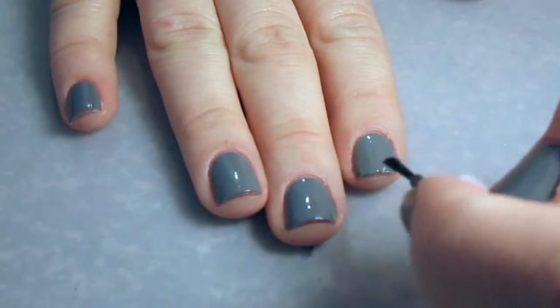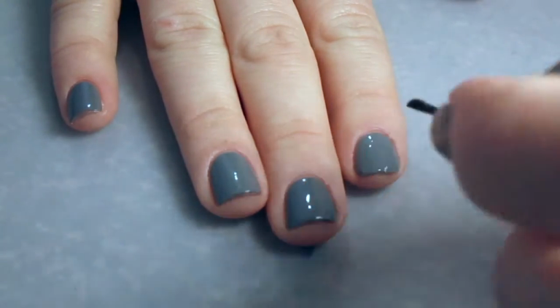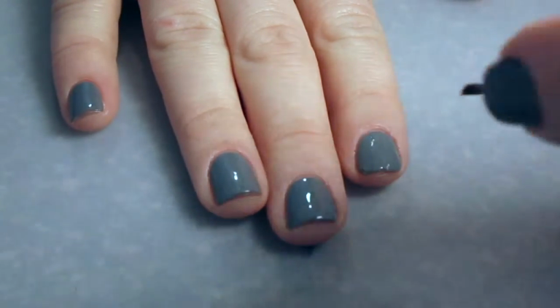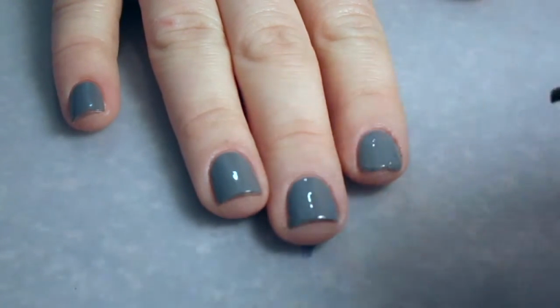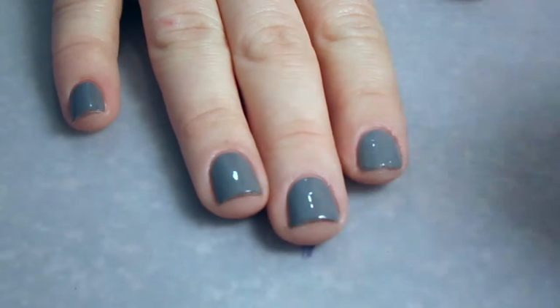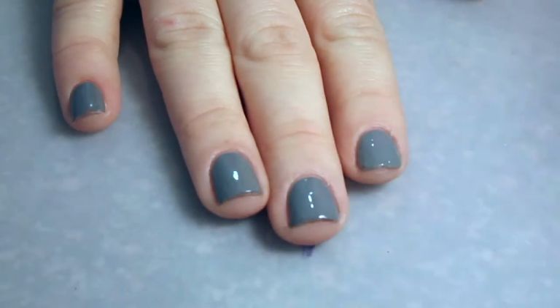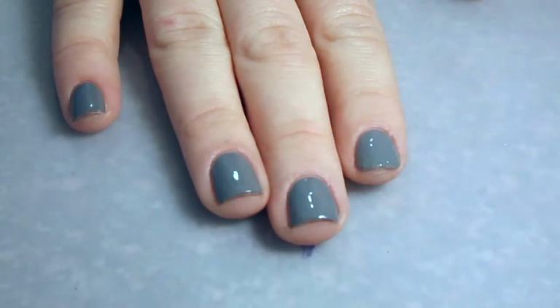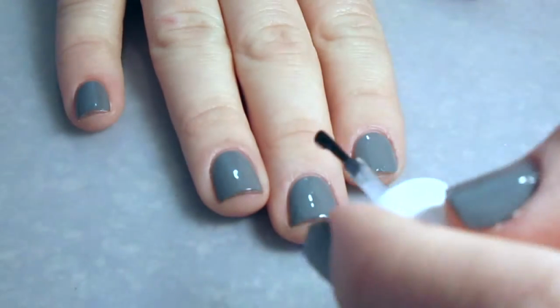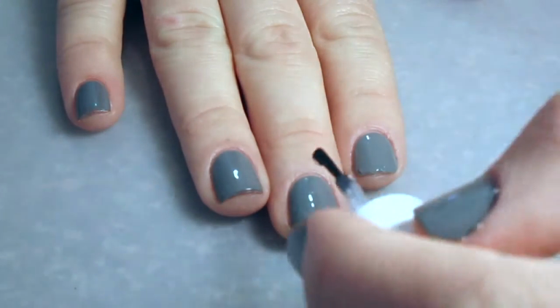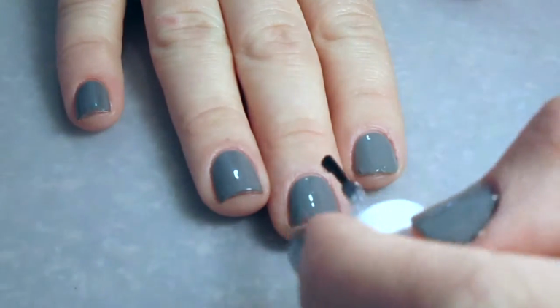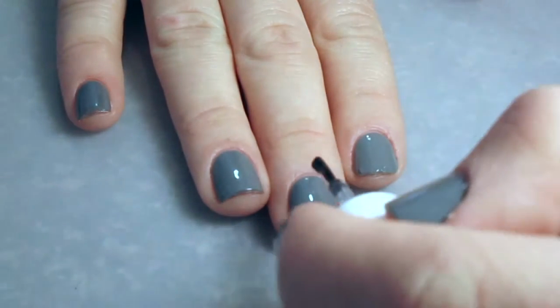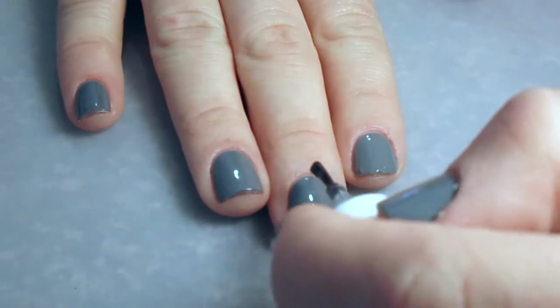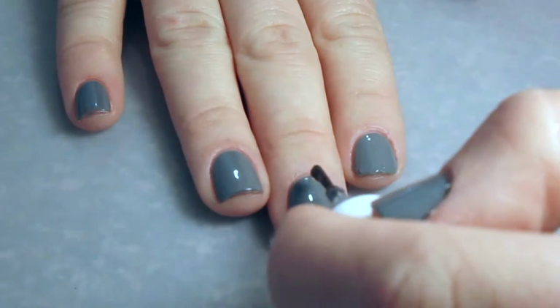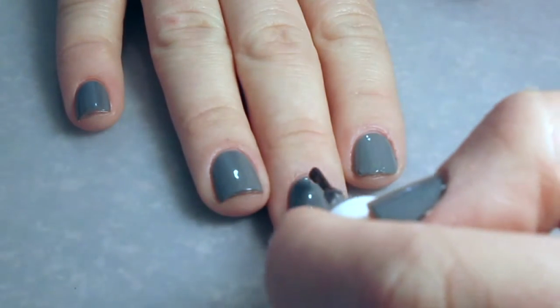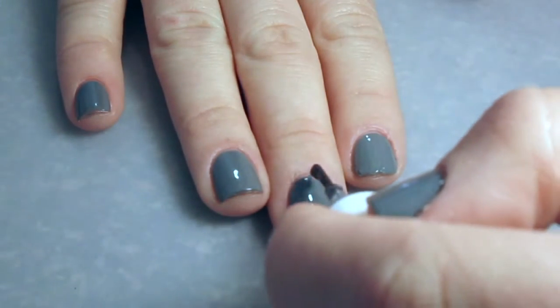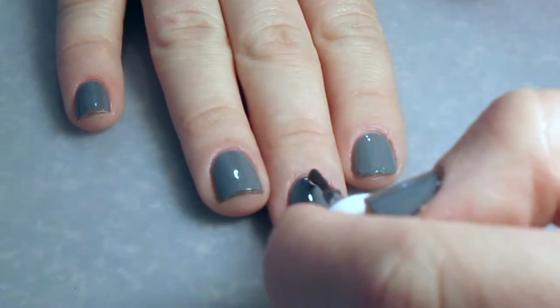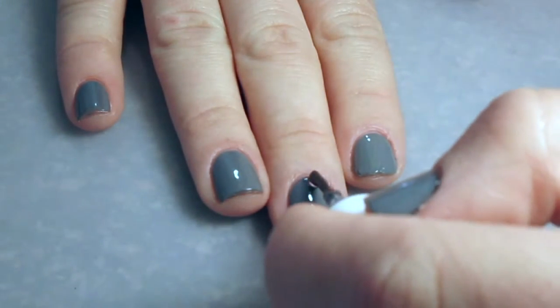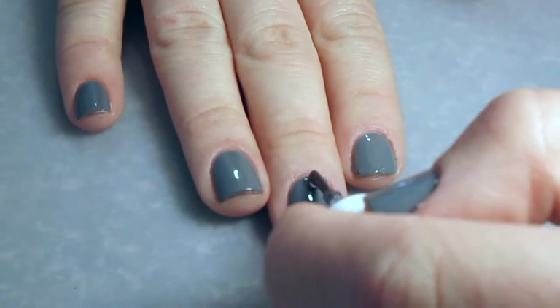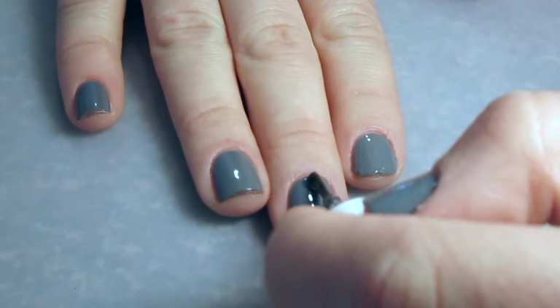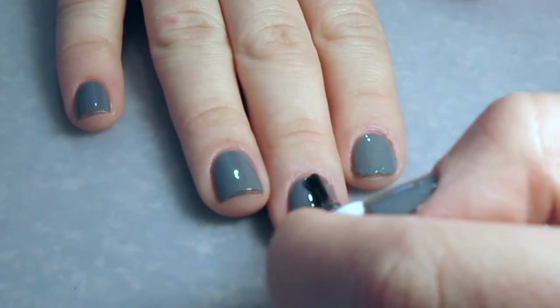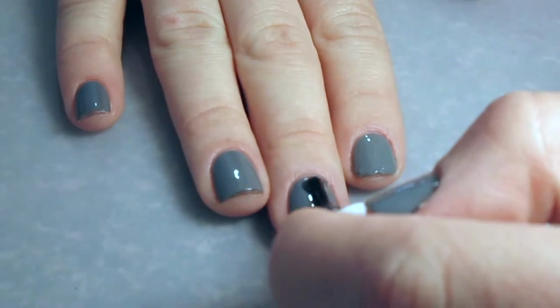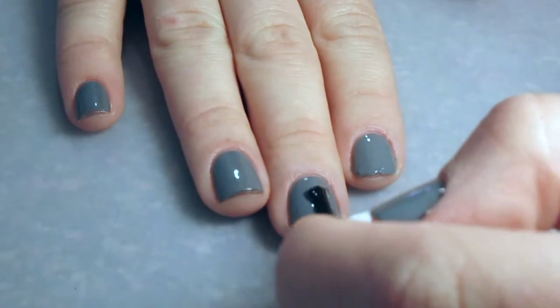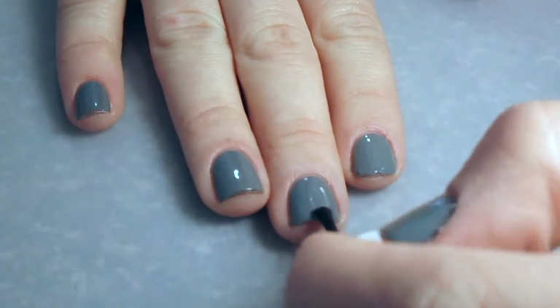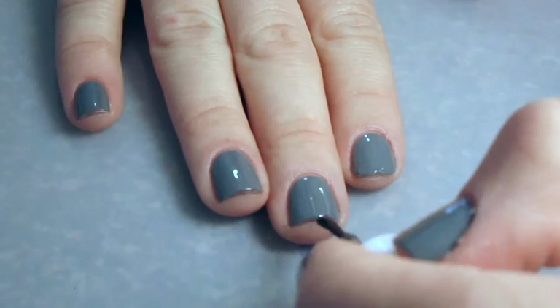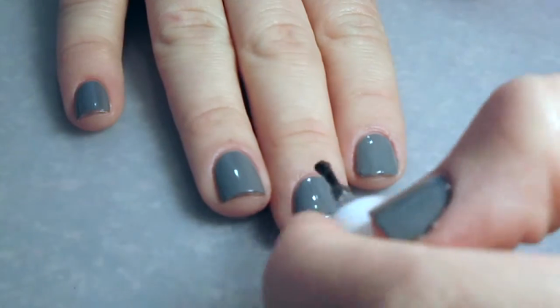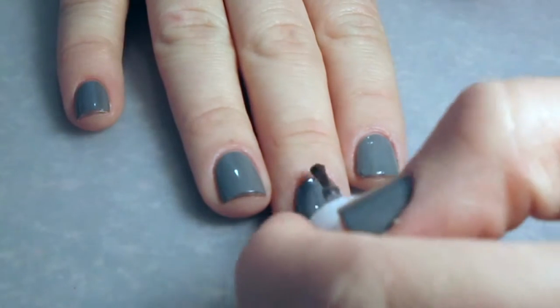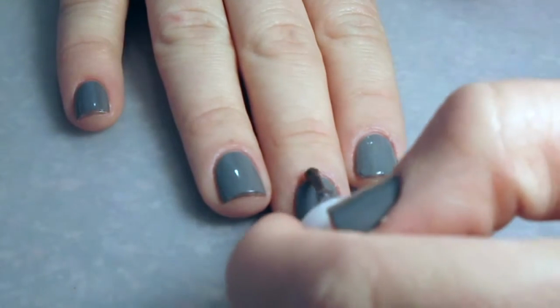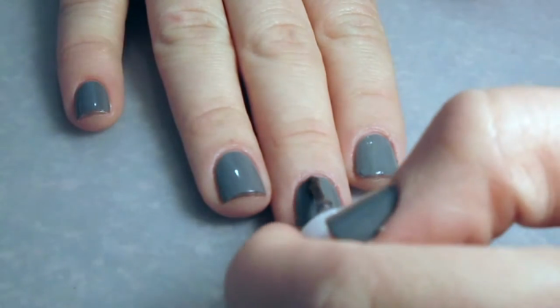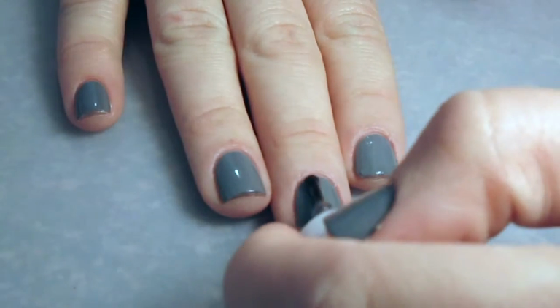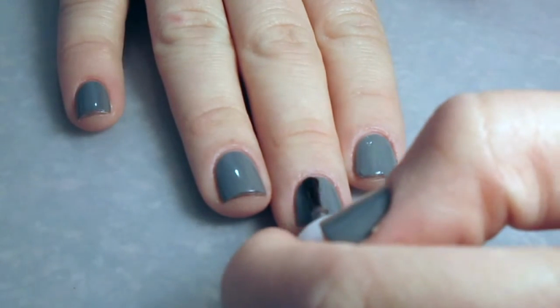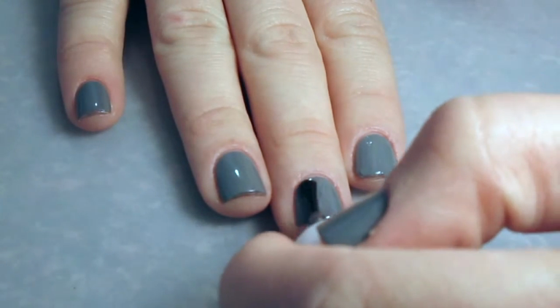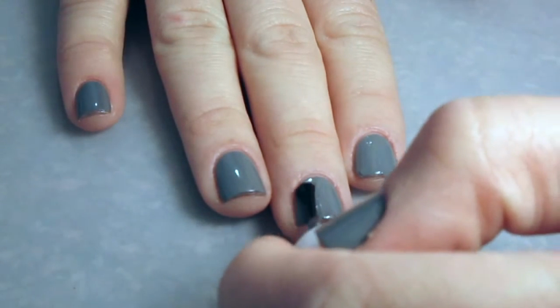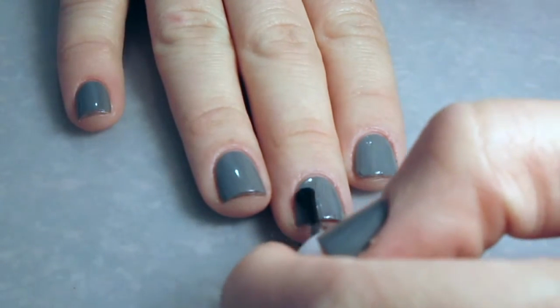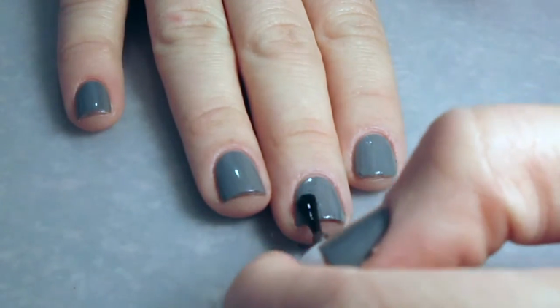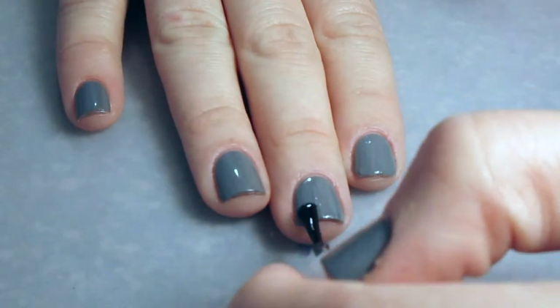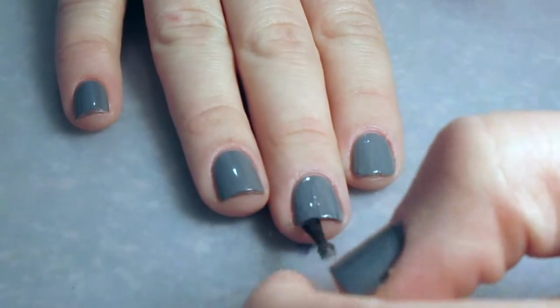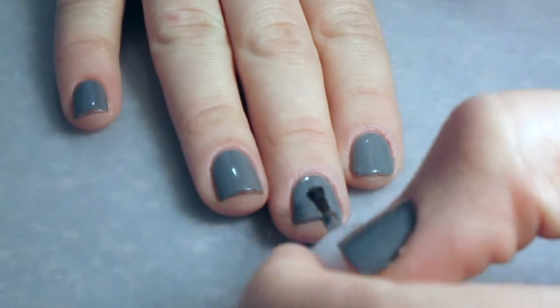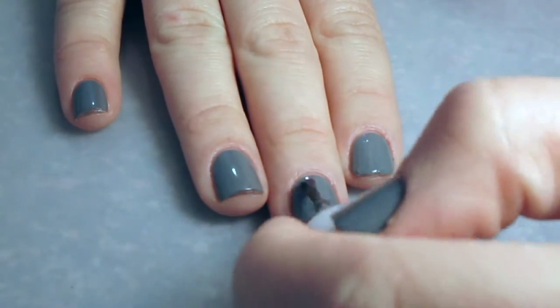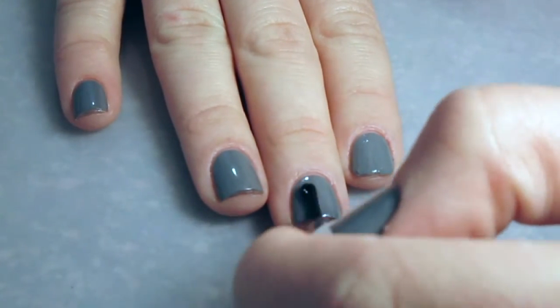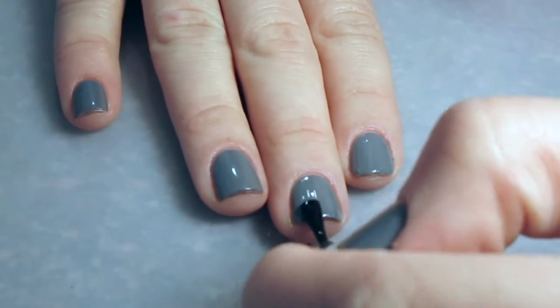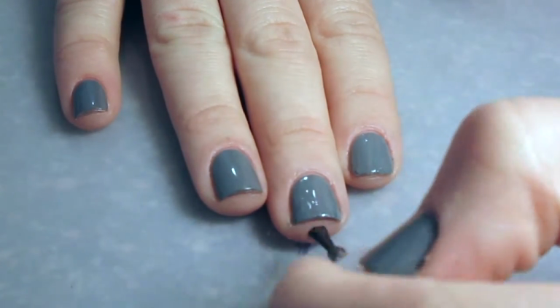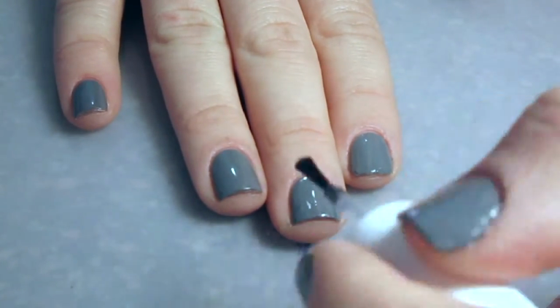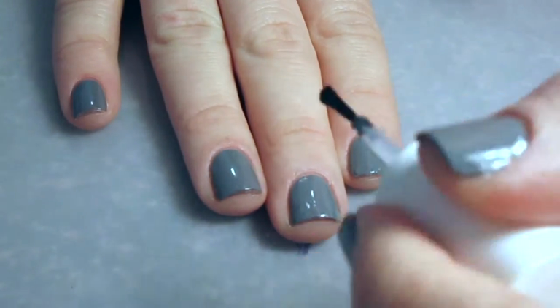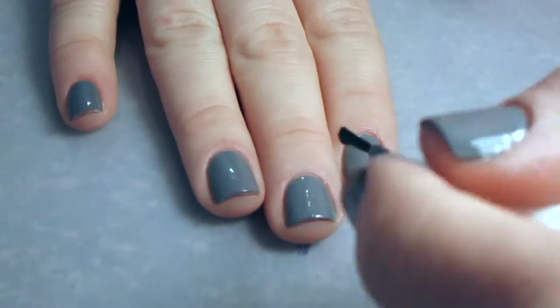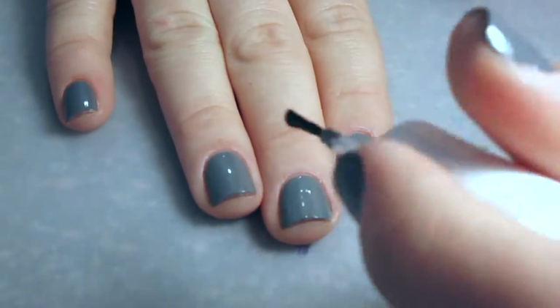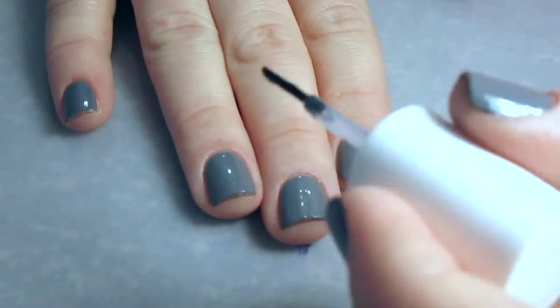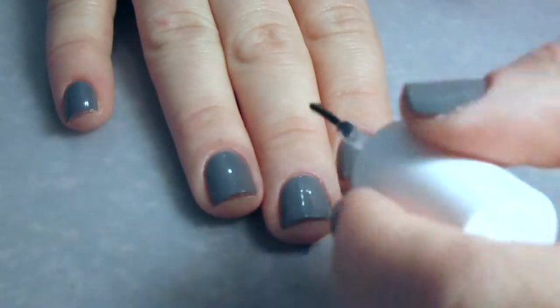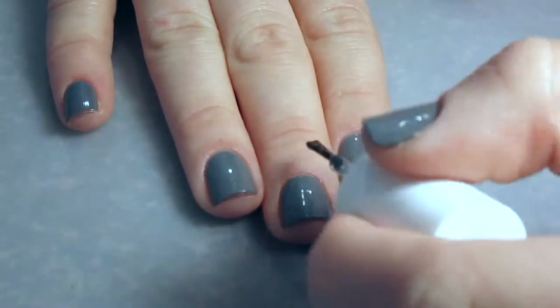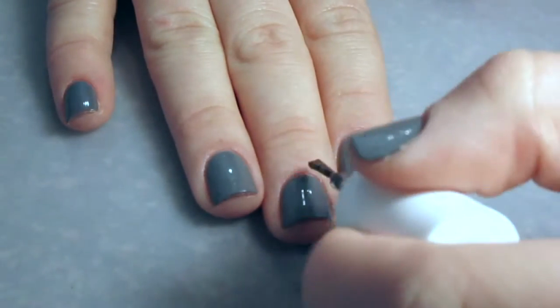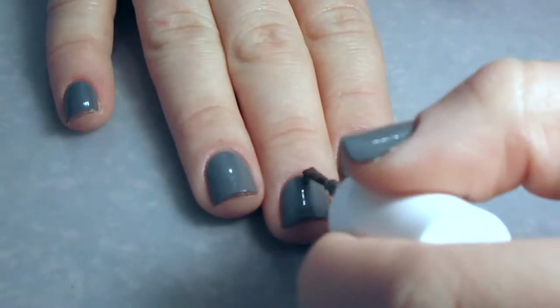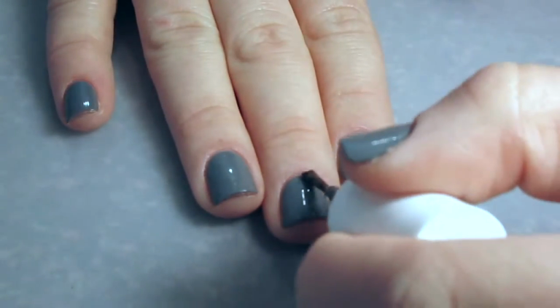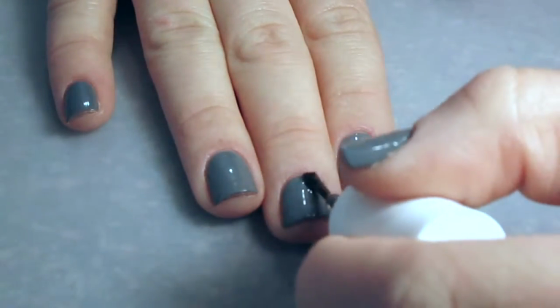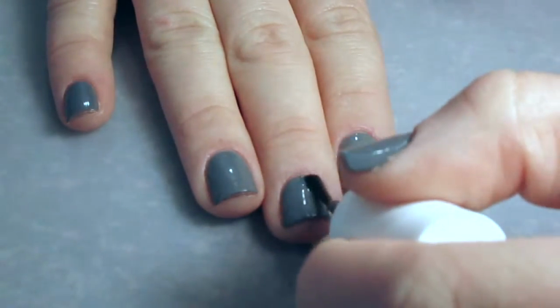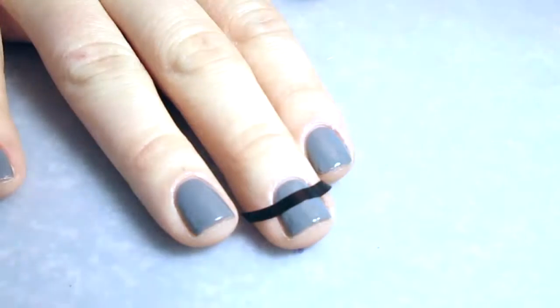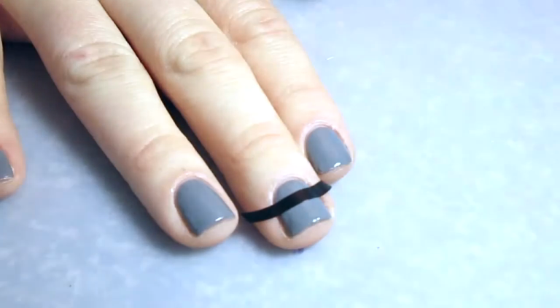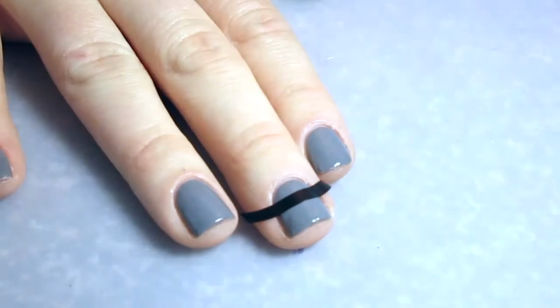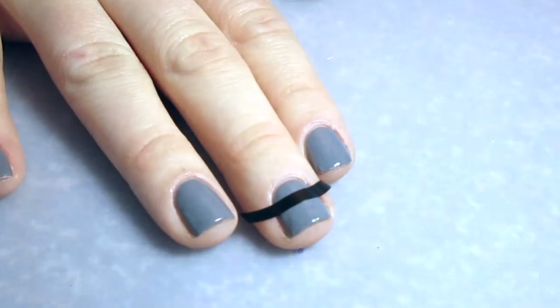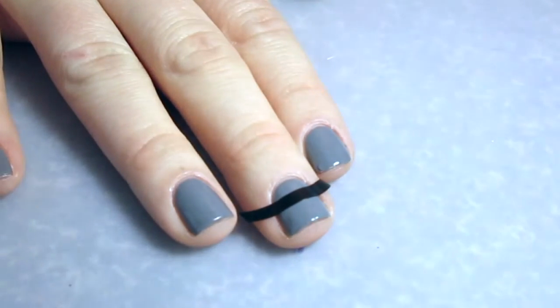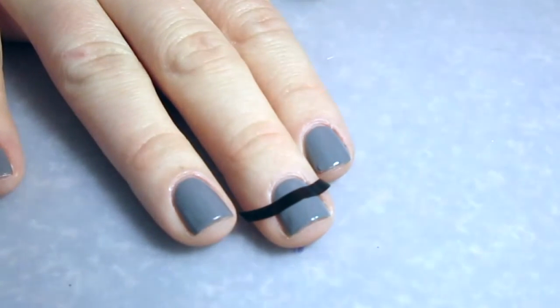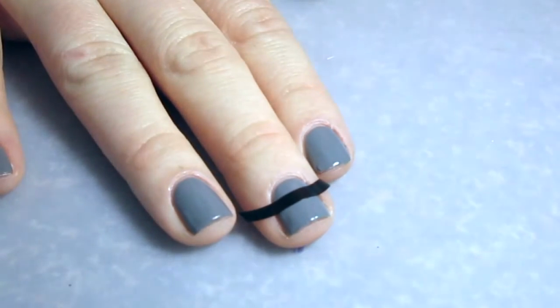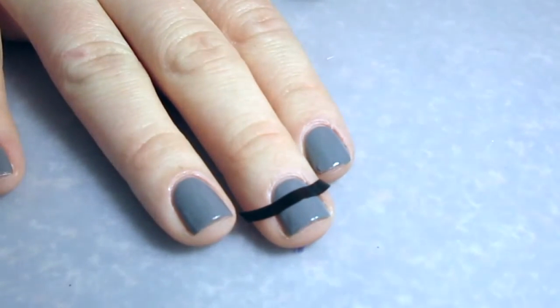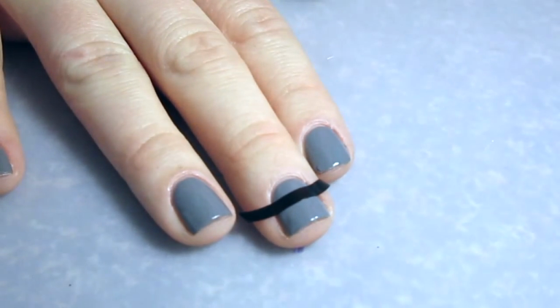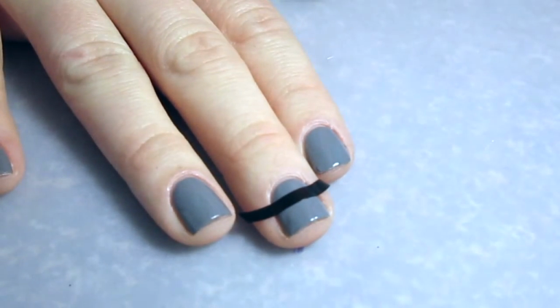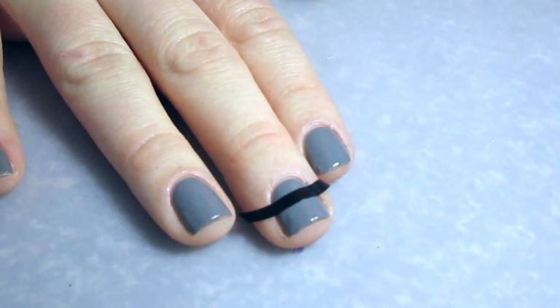I'm starting with two coats of Embrace the Gray, and I'm putting a quick dry top coat on because I'm going to use nail vinyls.